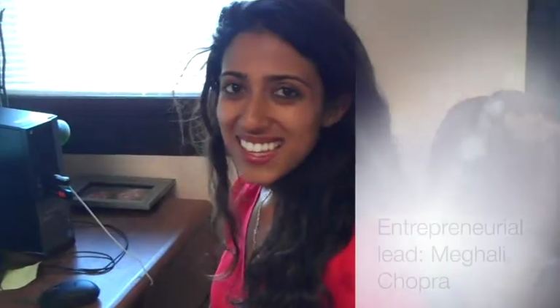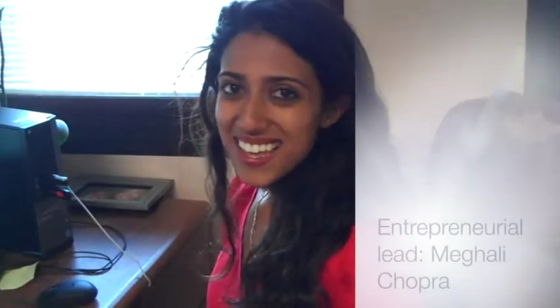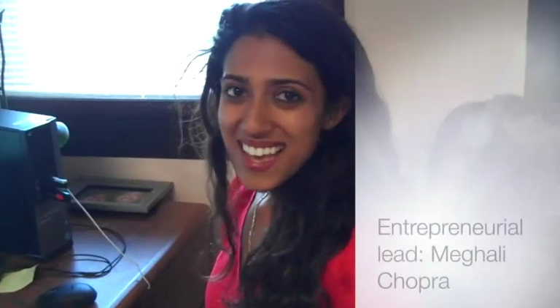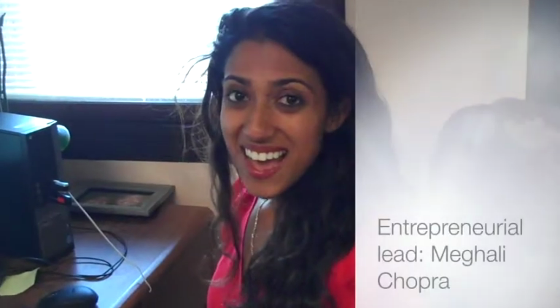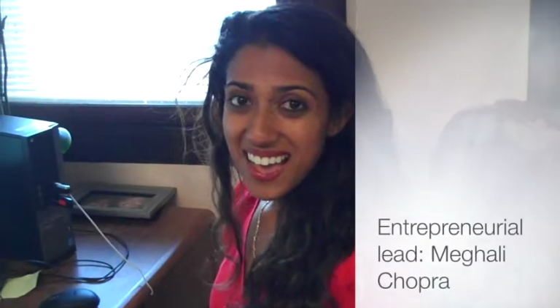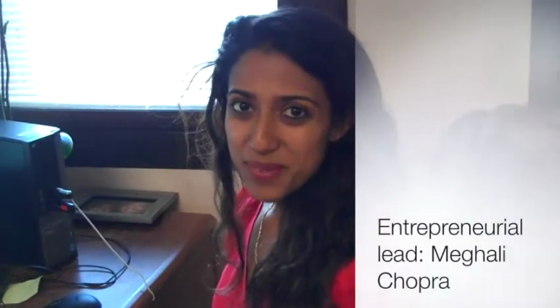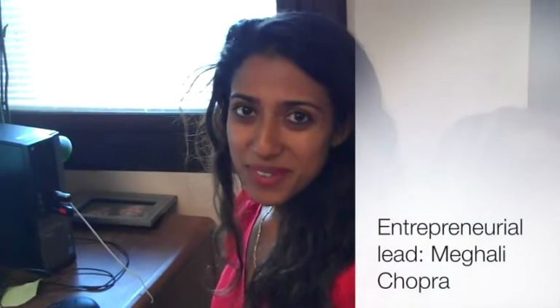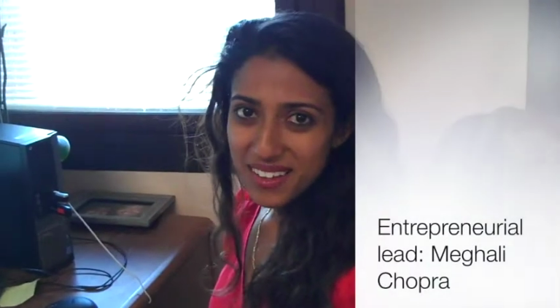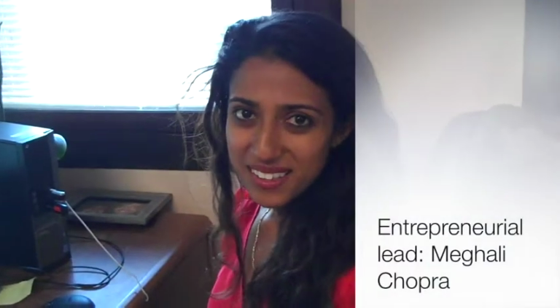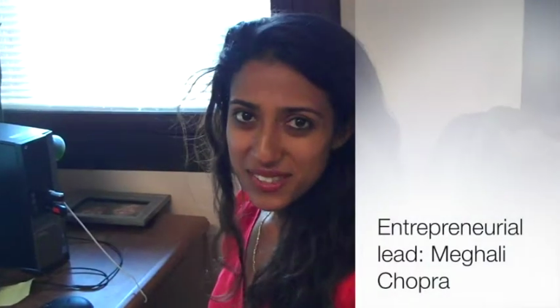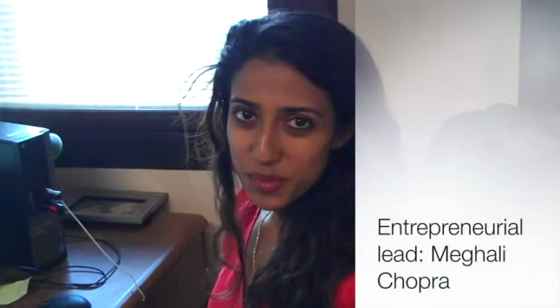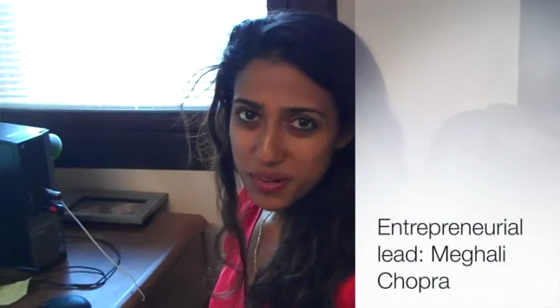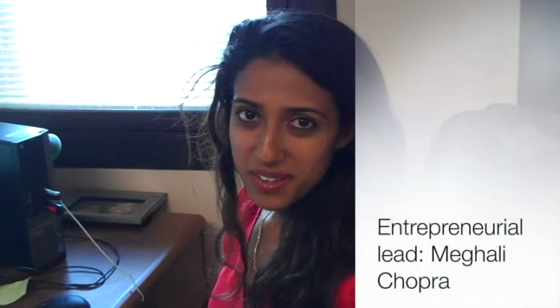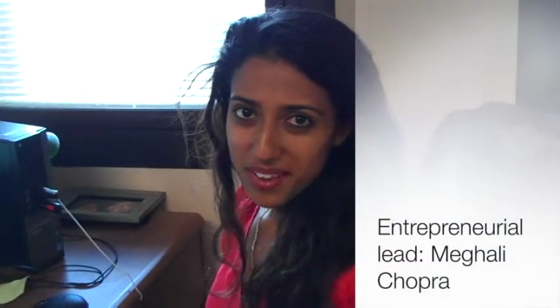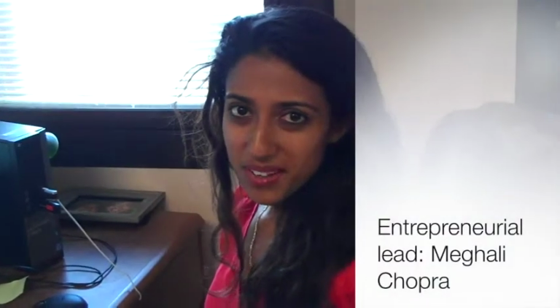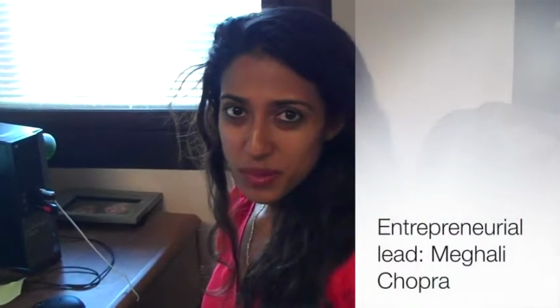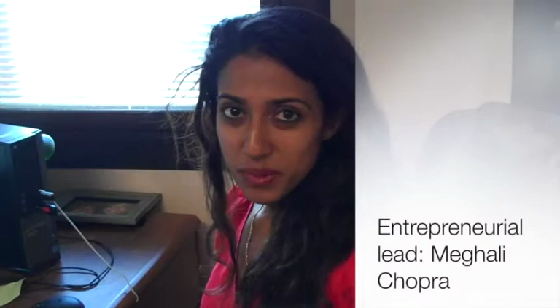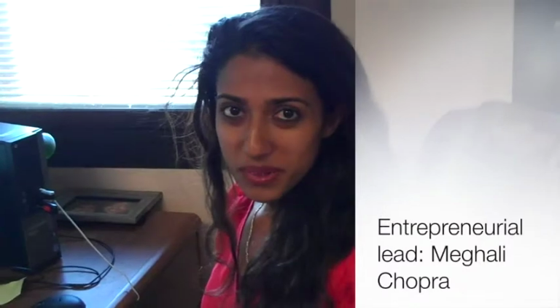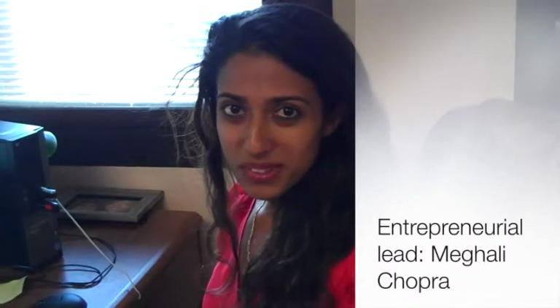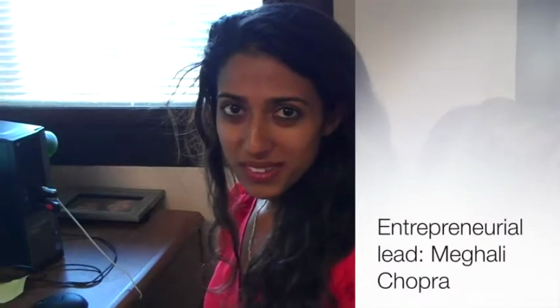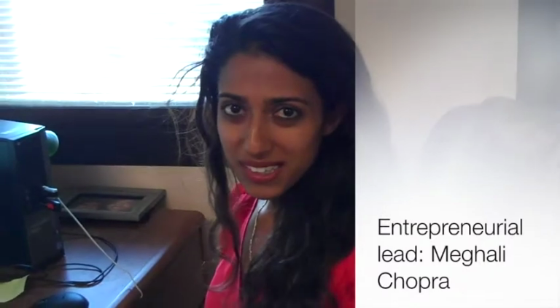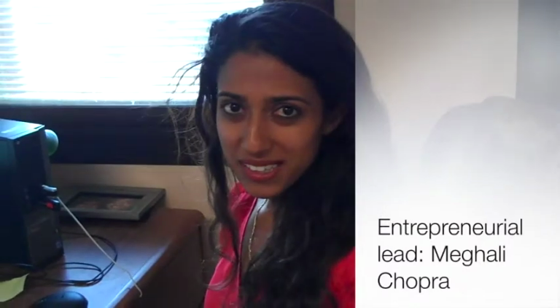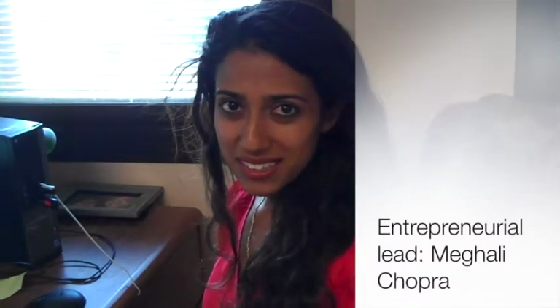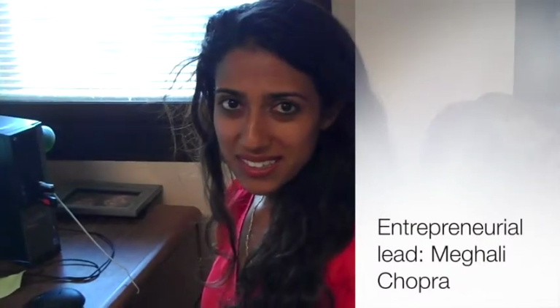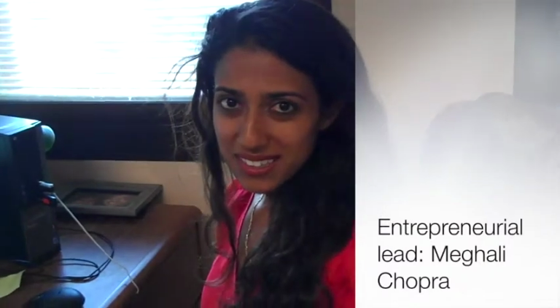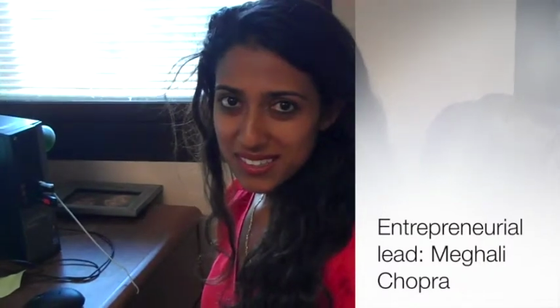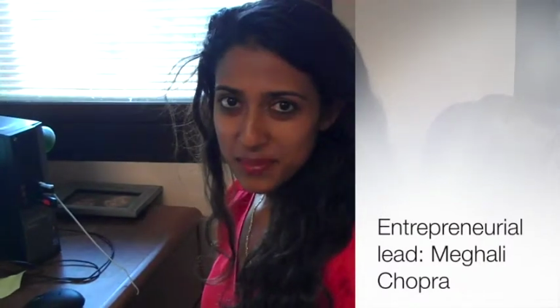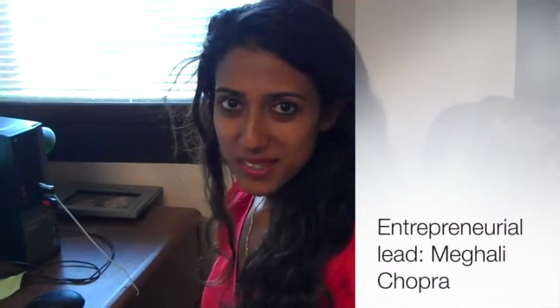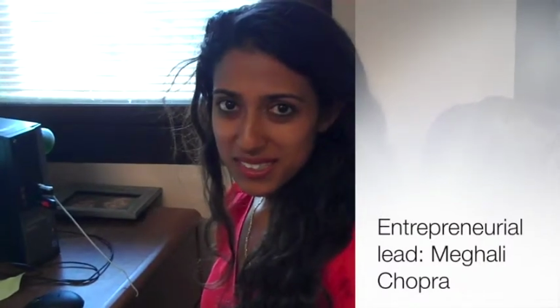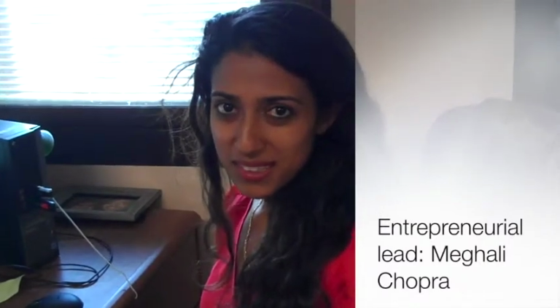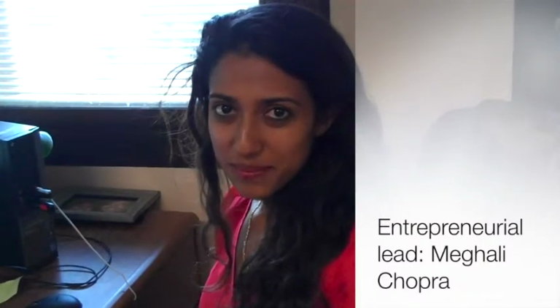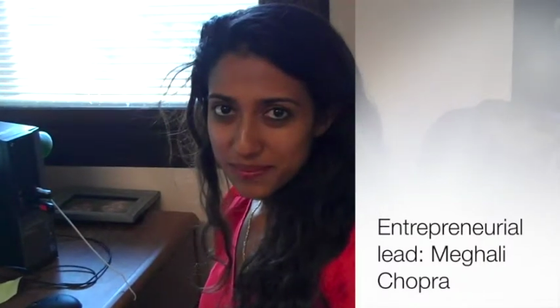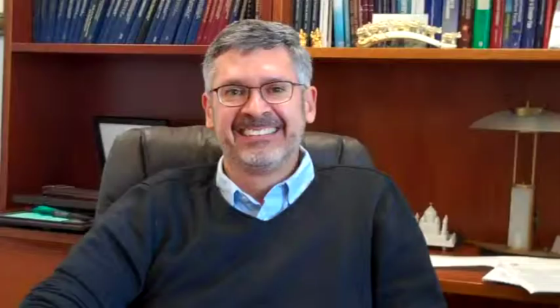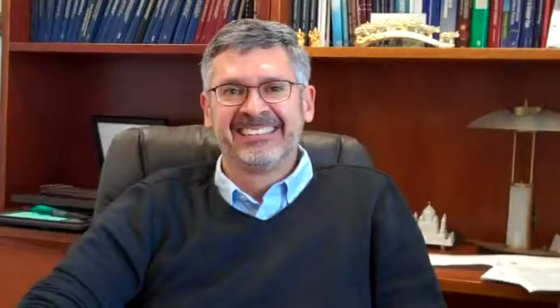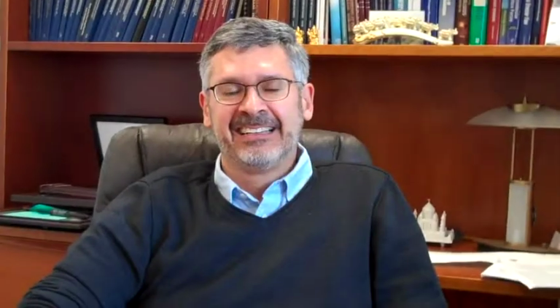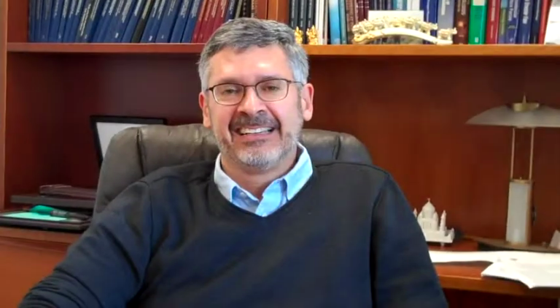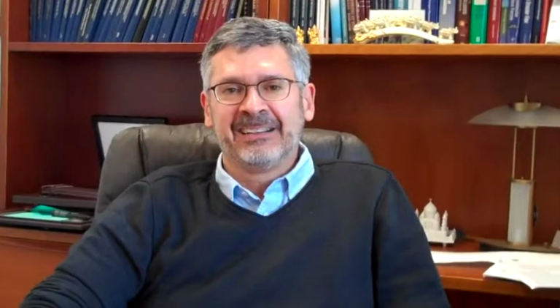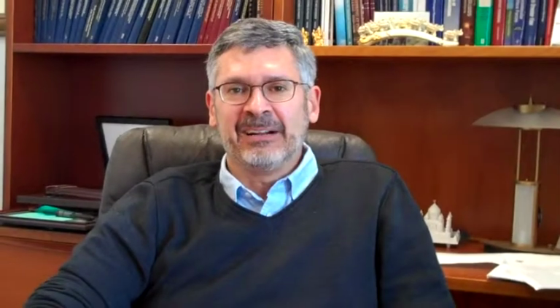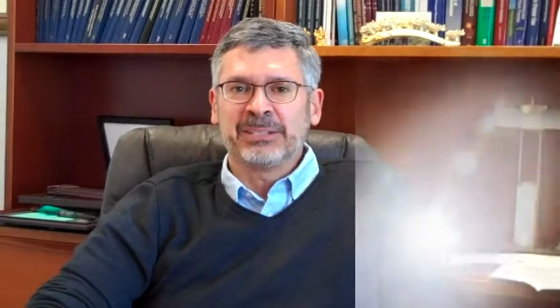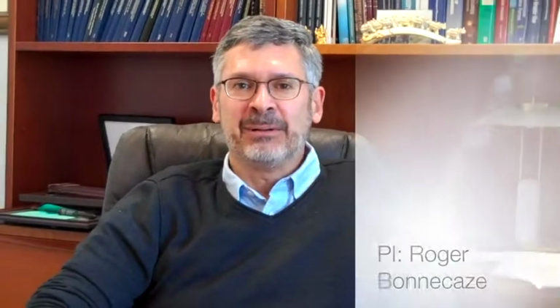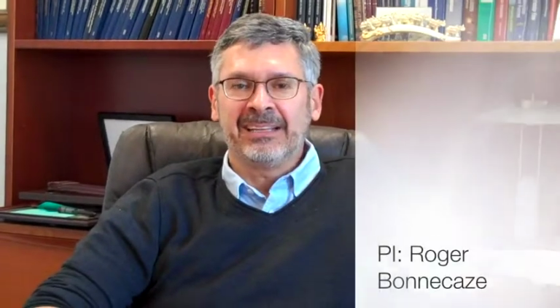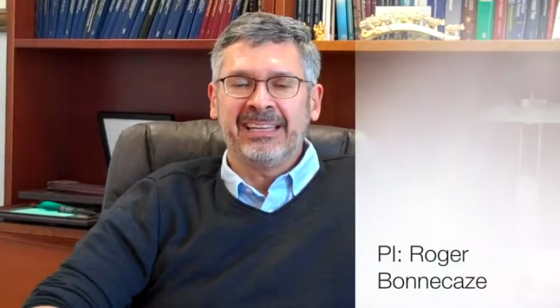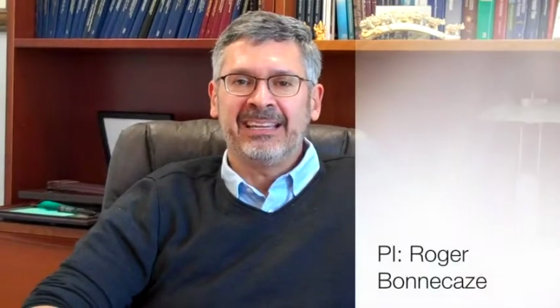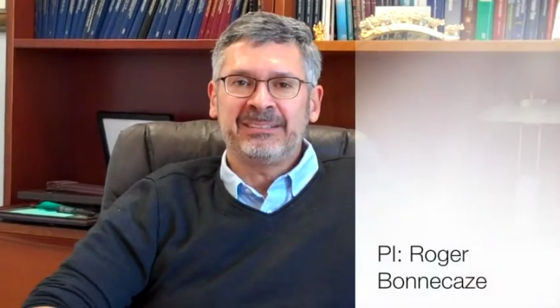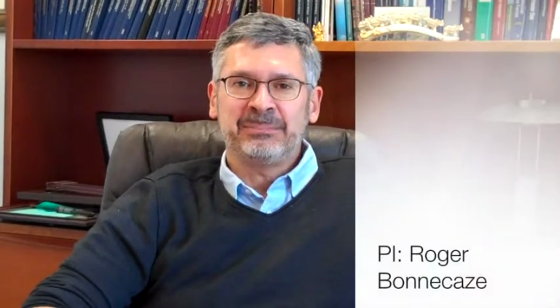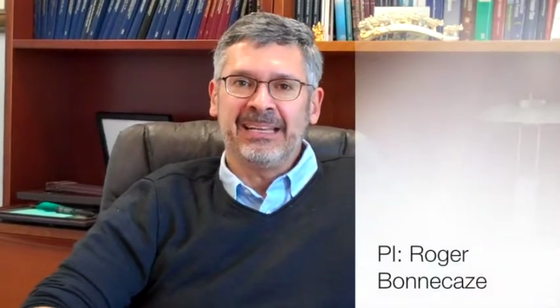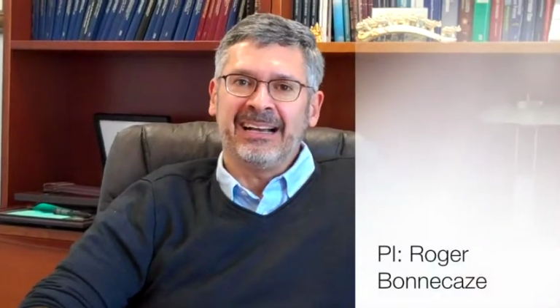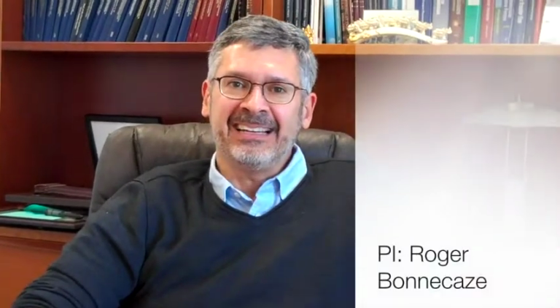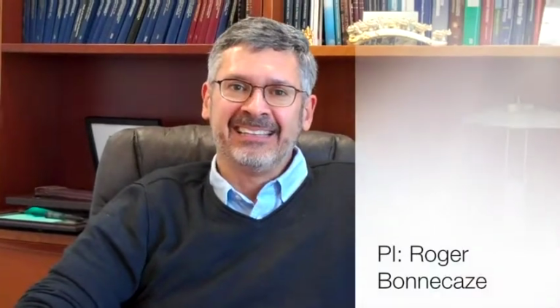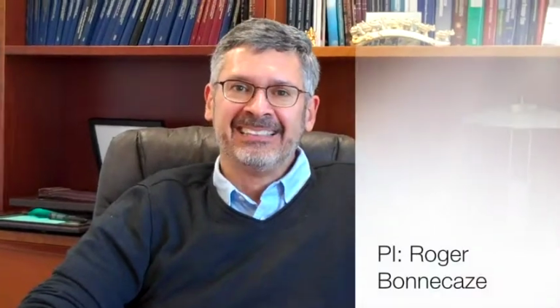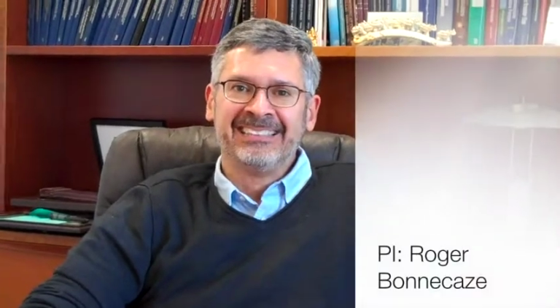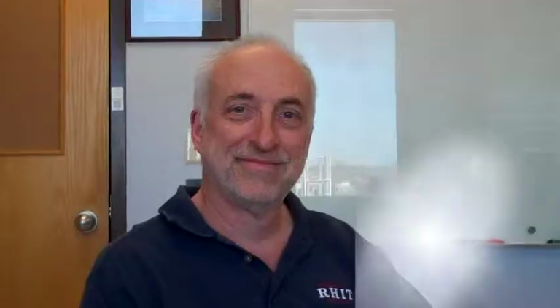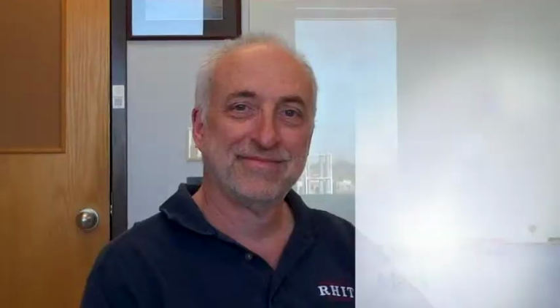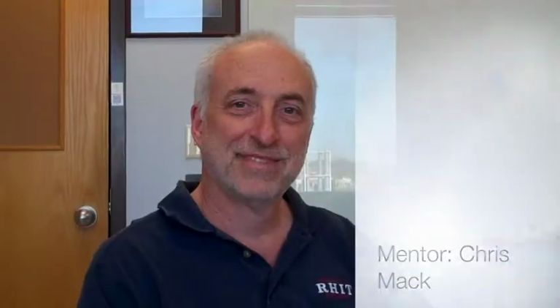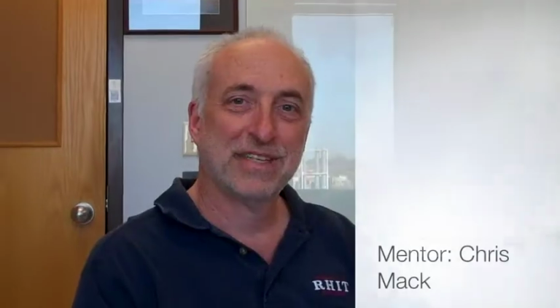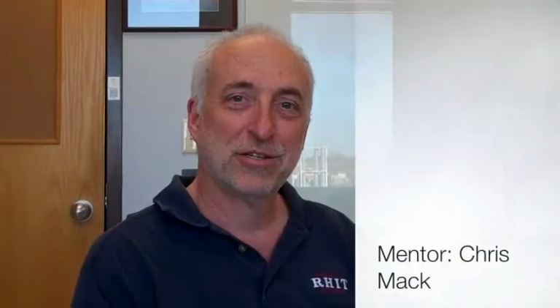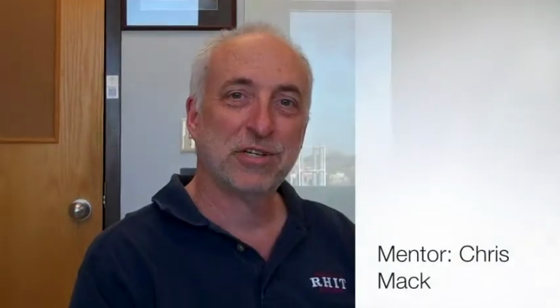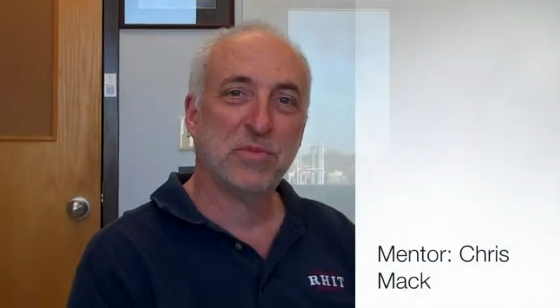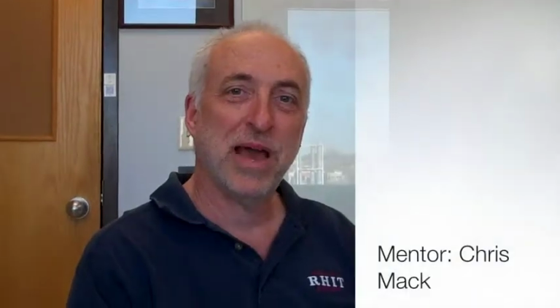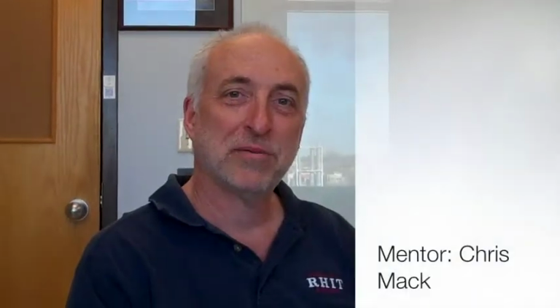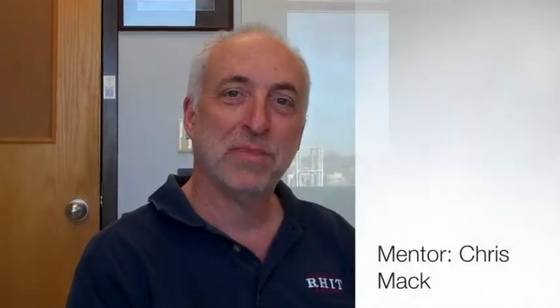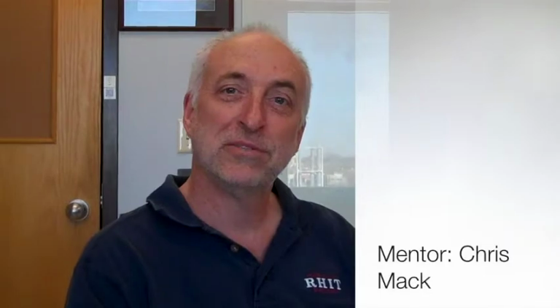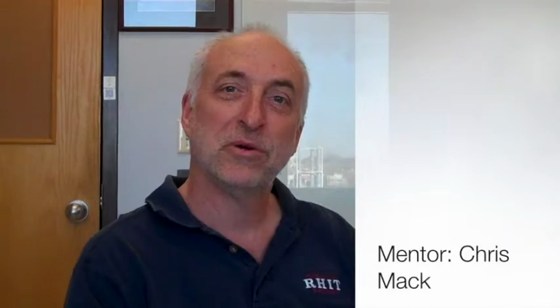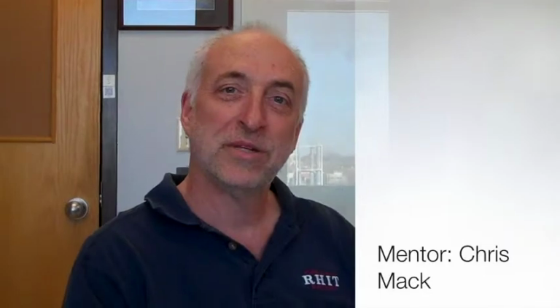Hi, I'm Magali Chopra, the Entrepreneurial Lead, and this is my team. Roger Bonacase, PI. Chris Mack, Mentor.